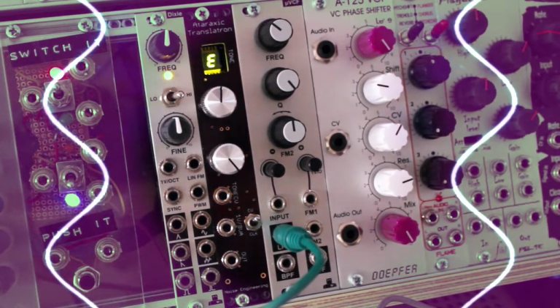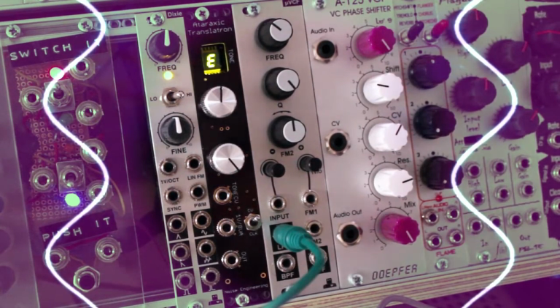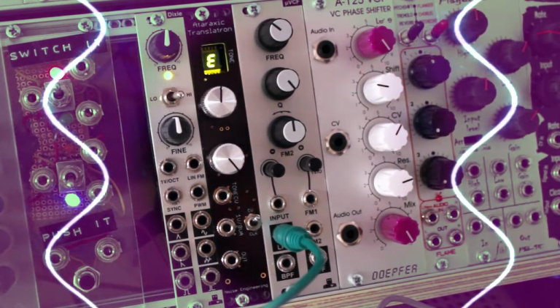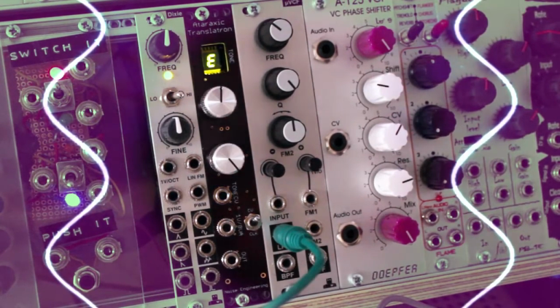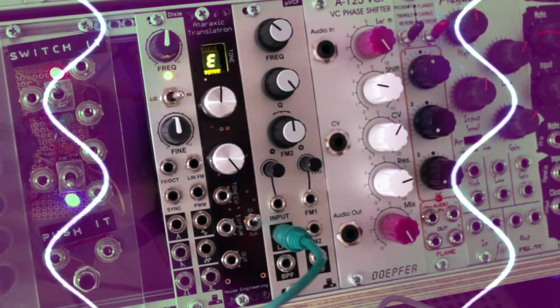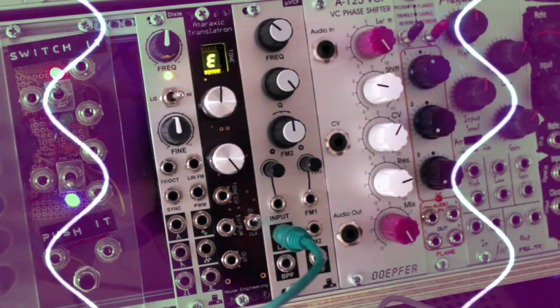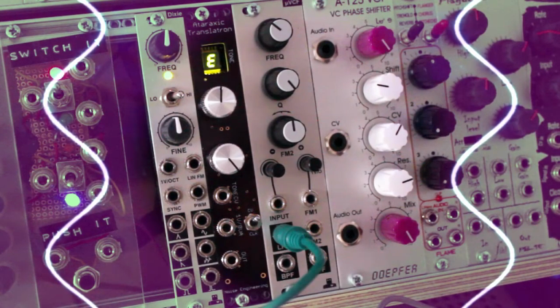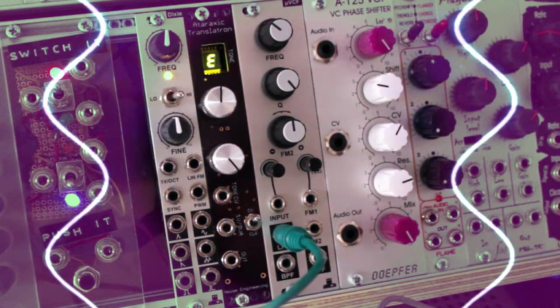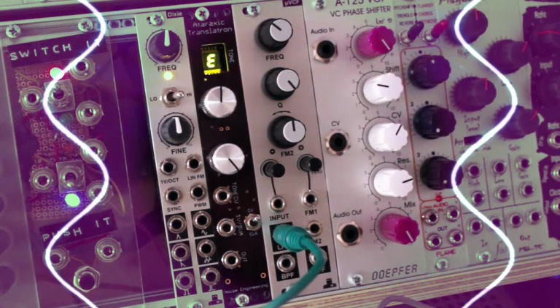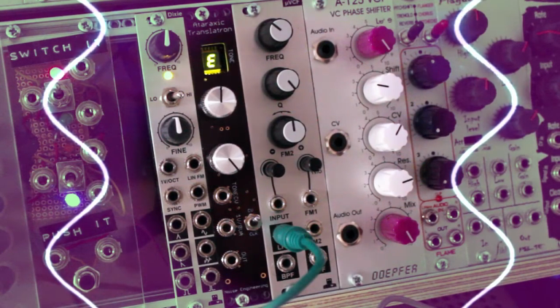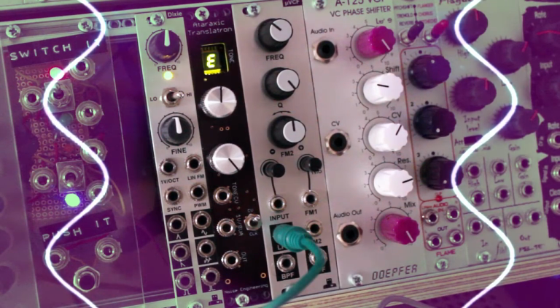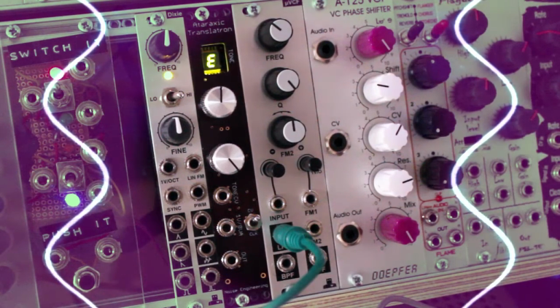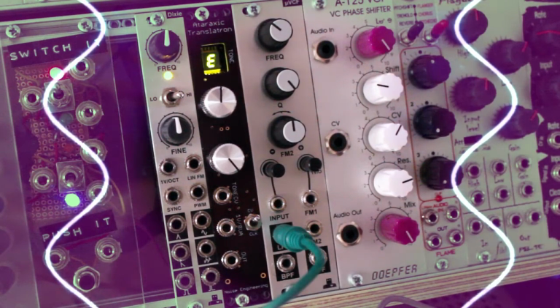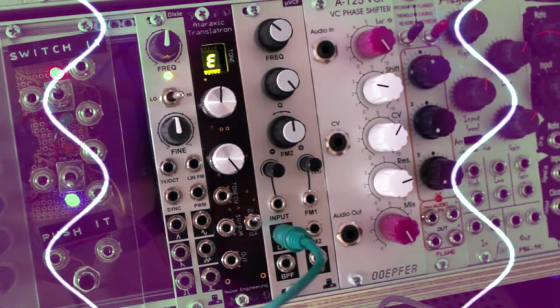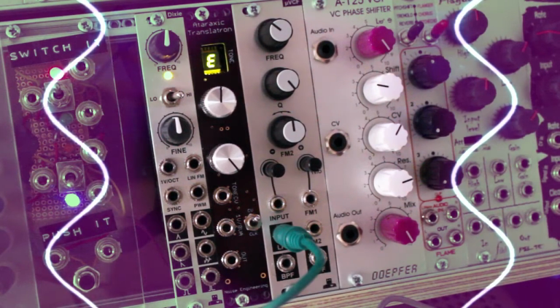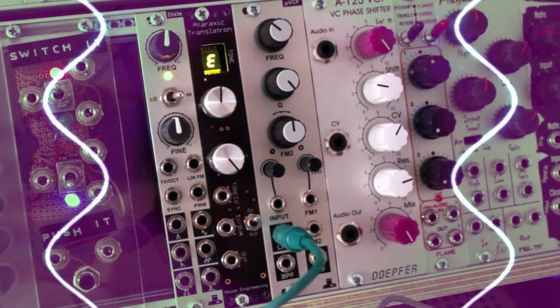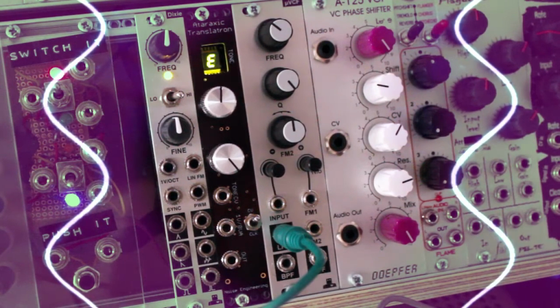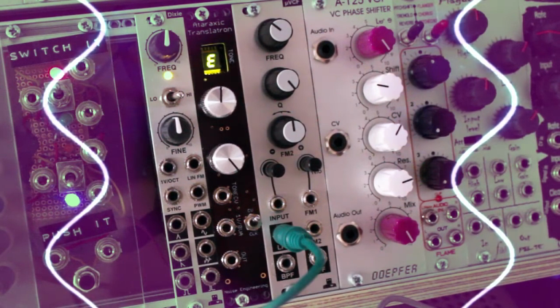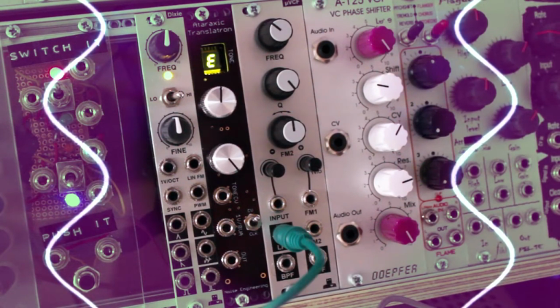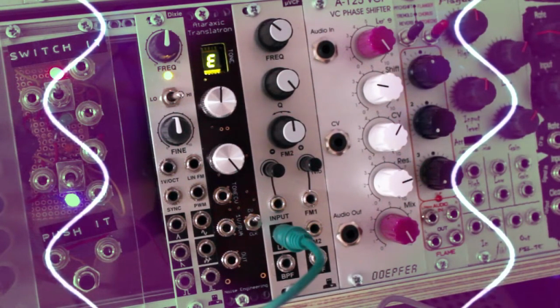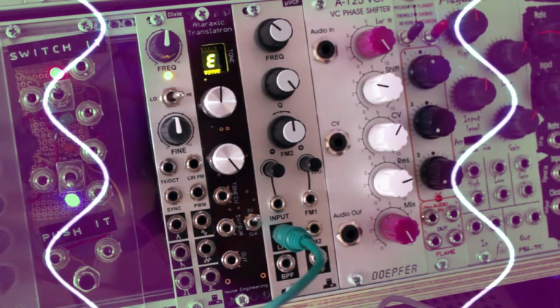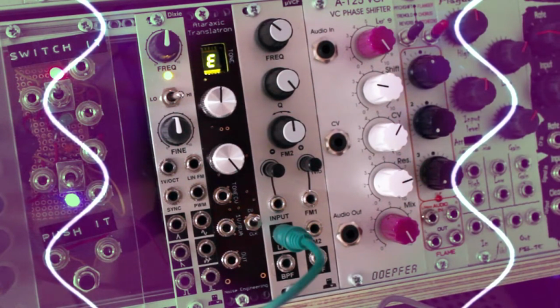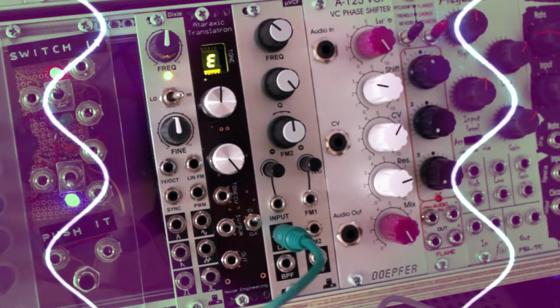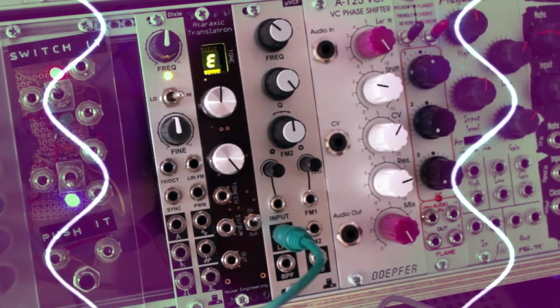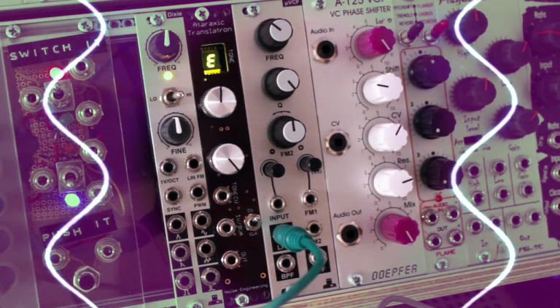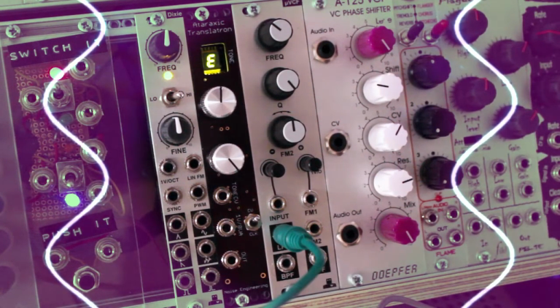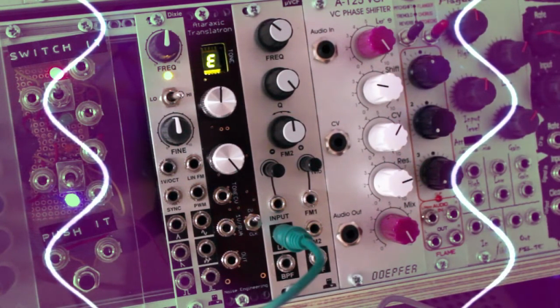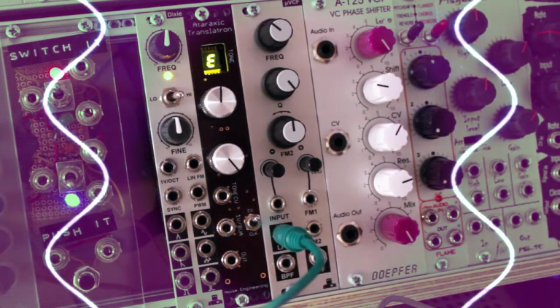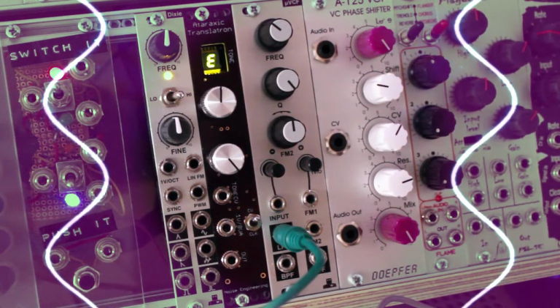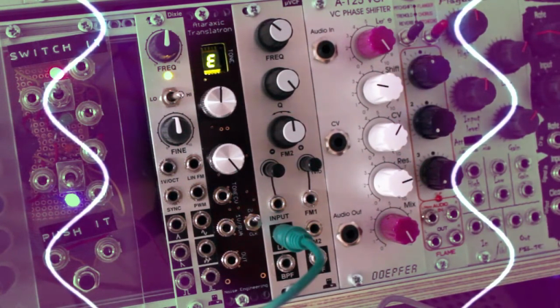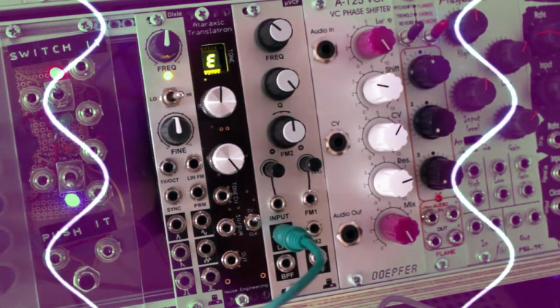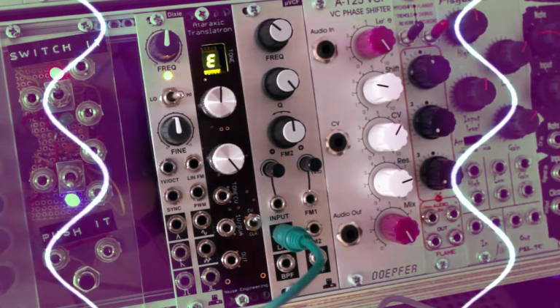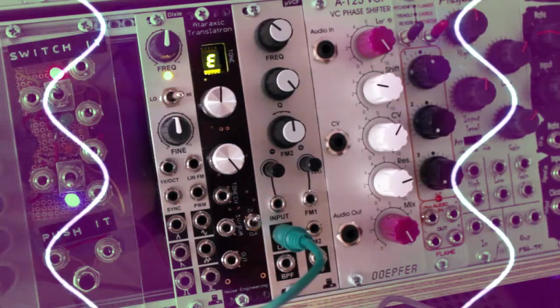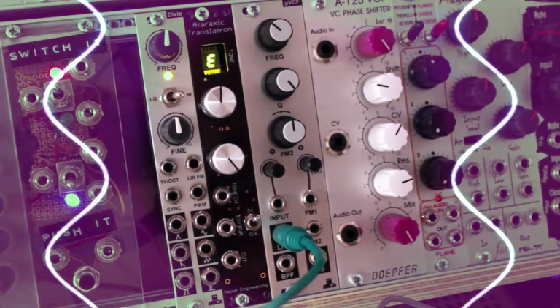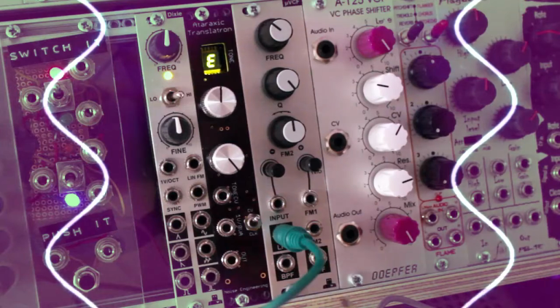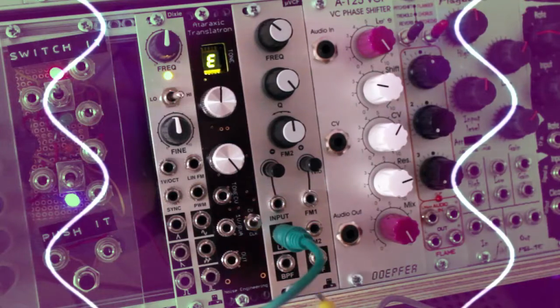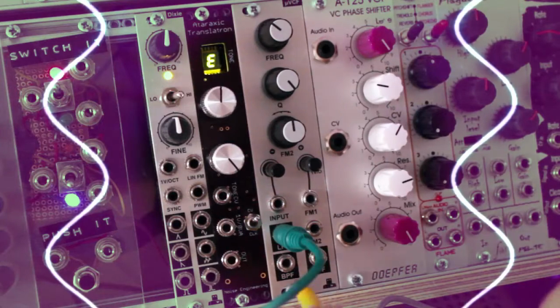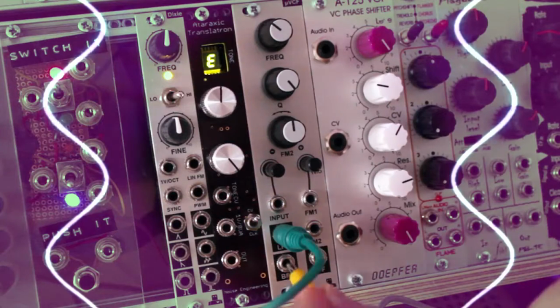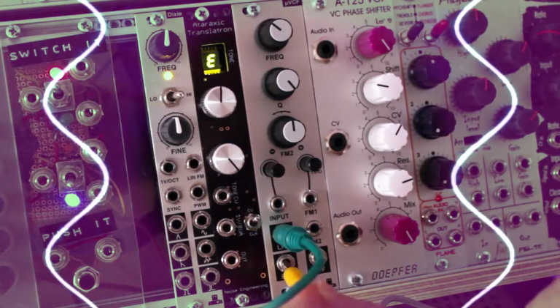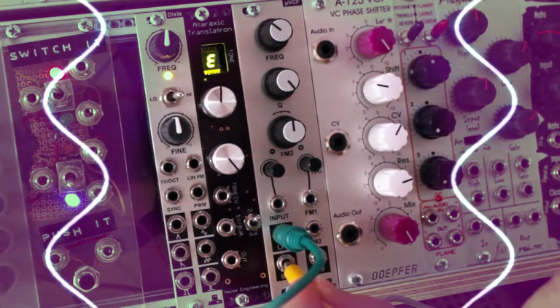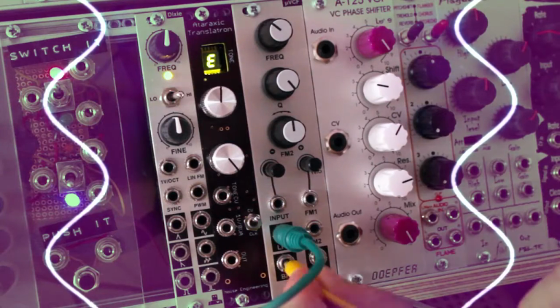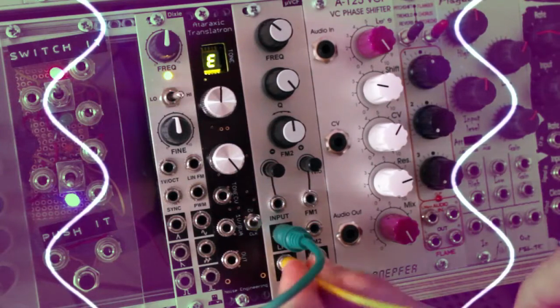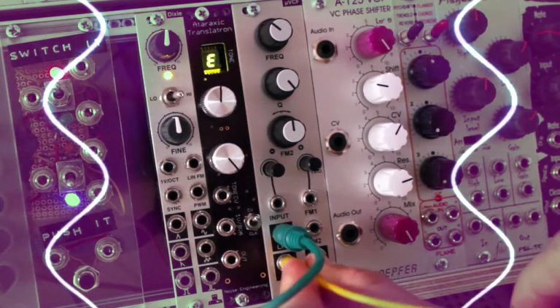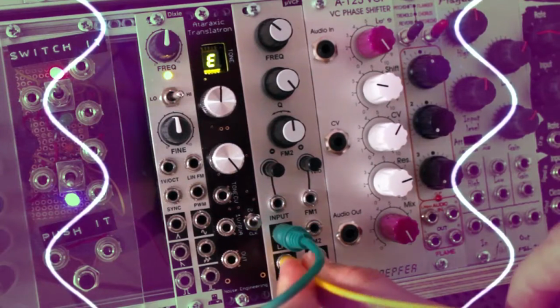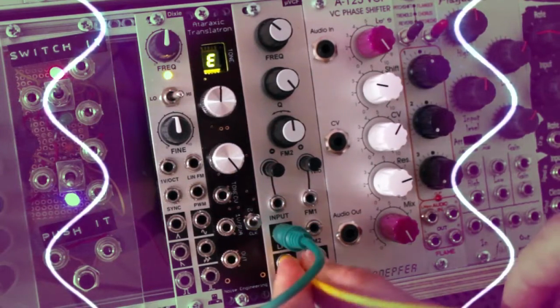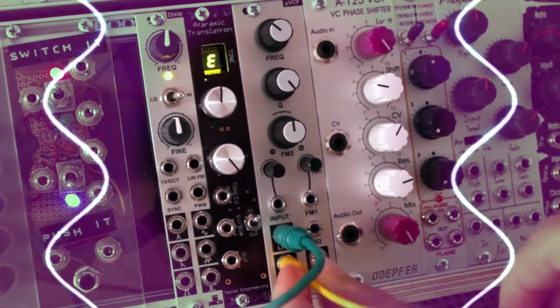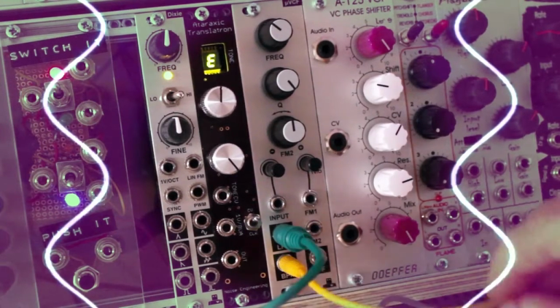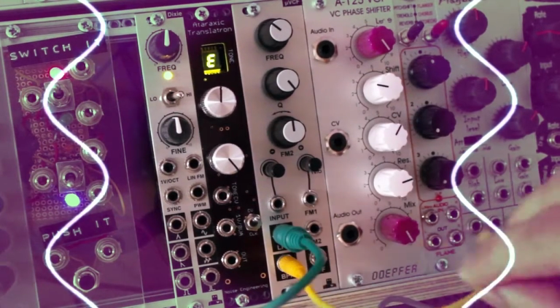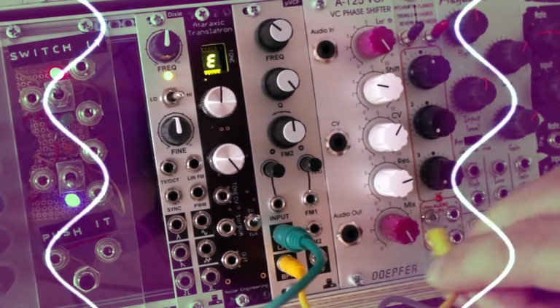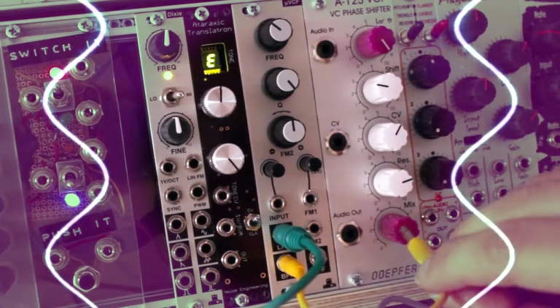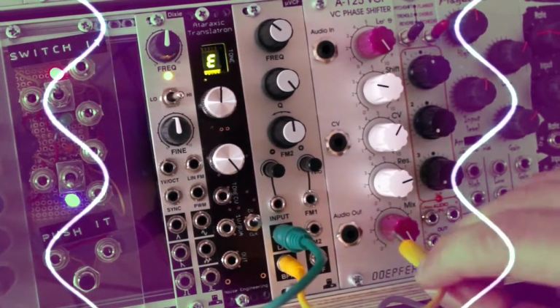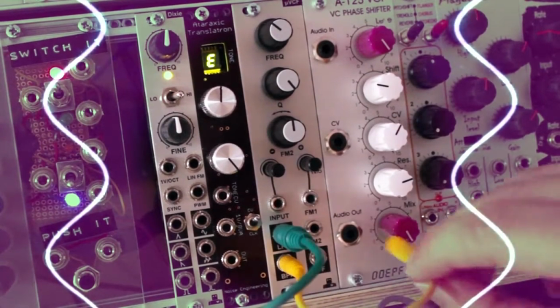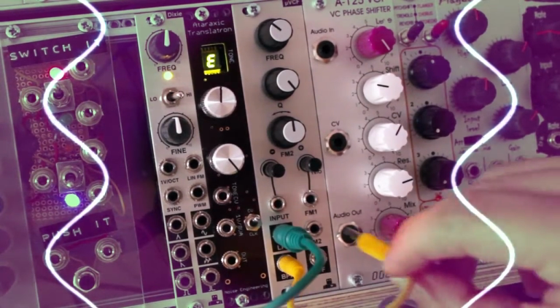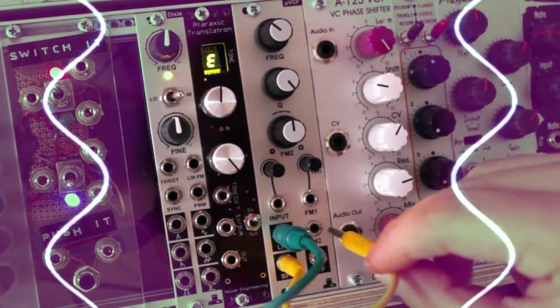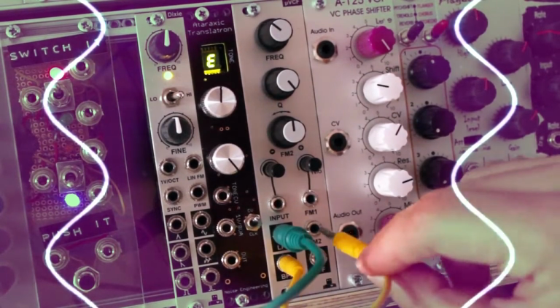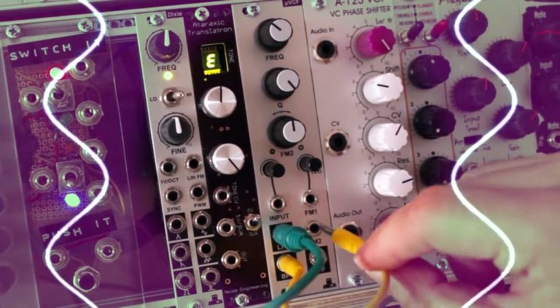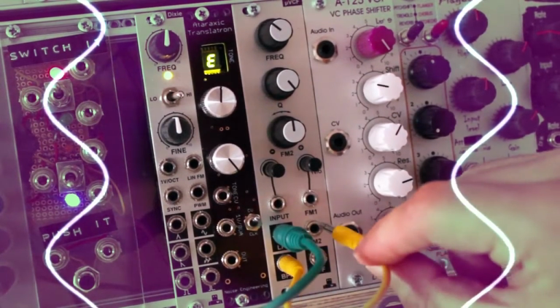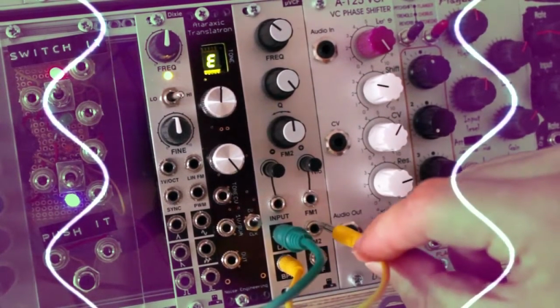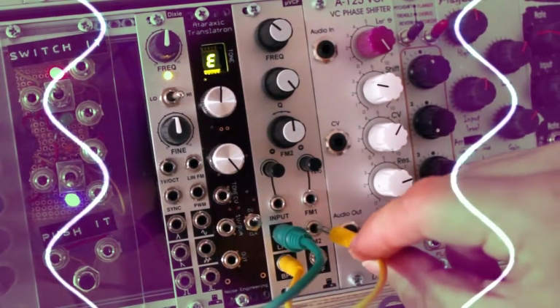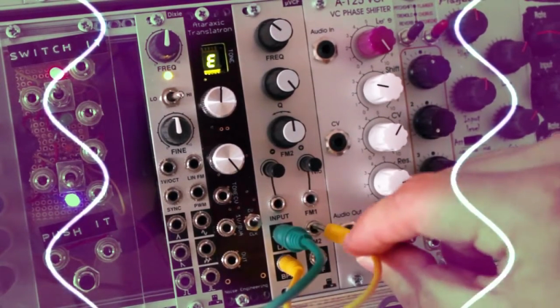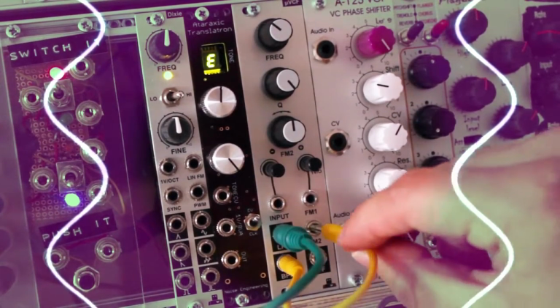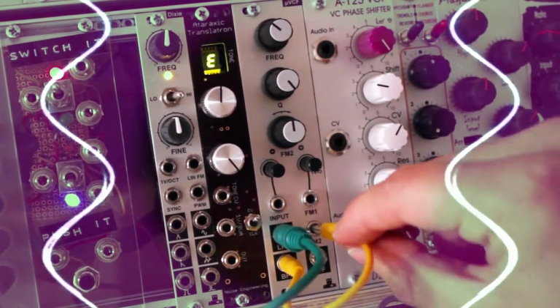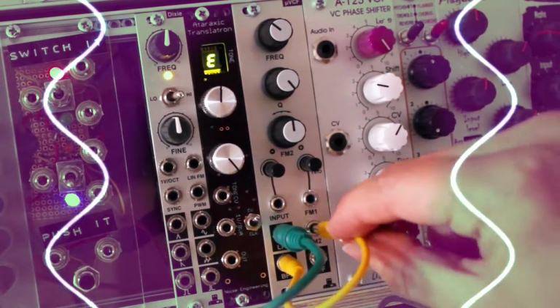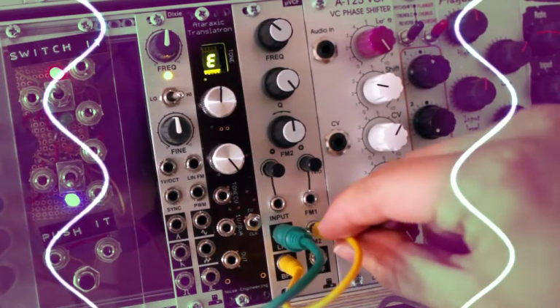Now, to get a saw wave out of this, all we have to do is patch the bandpass filter output into the FM2 input.